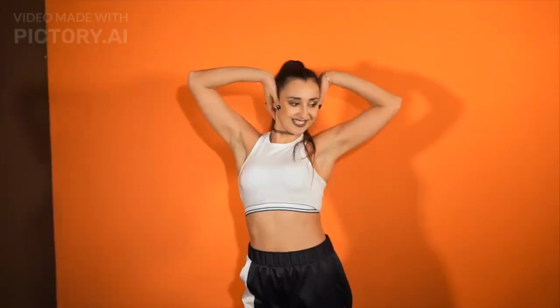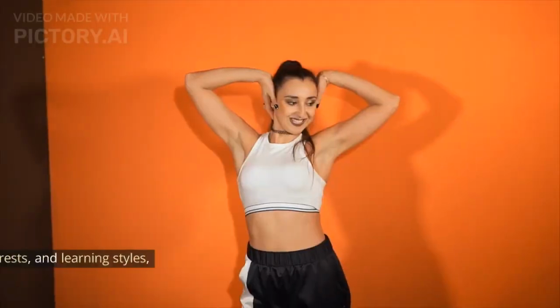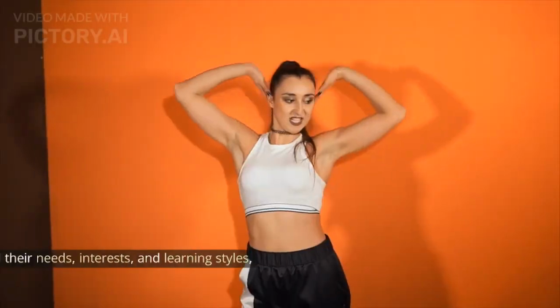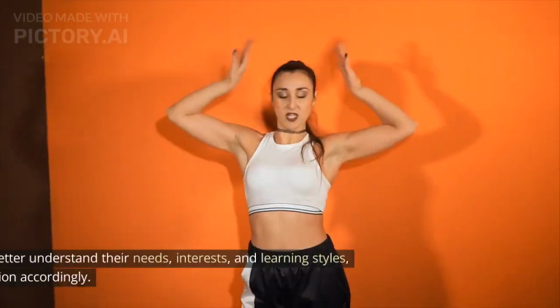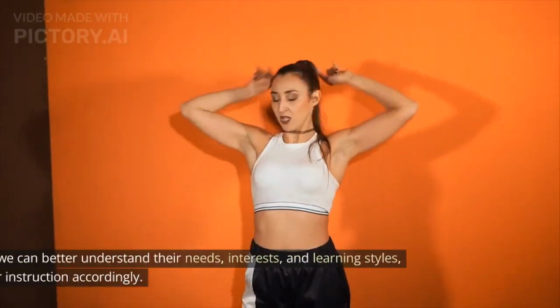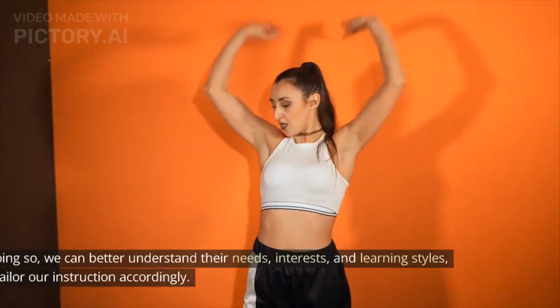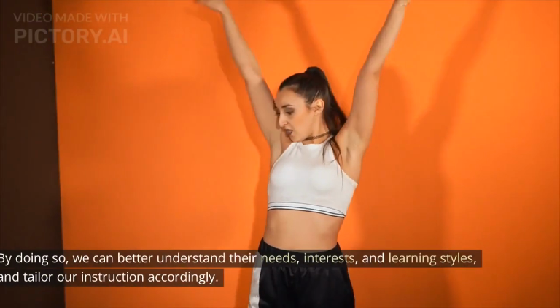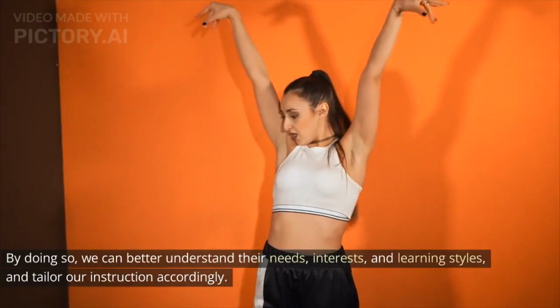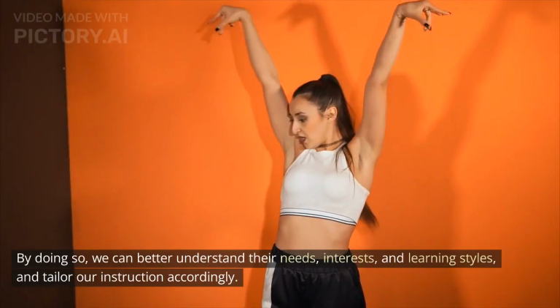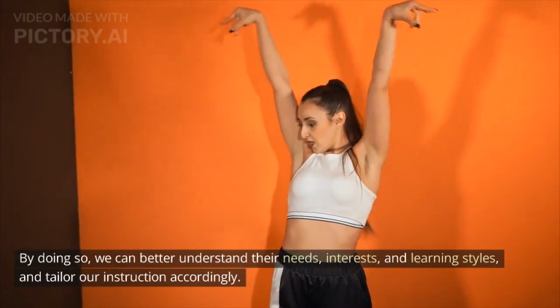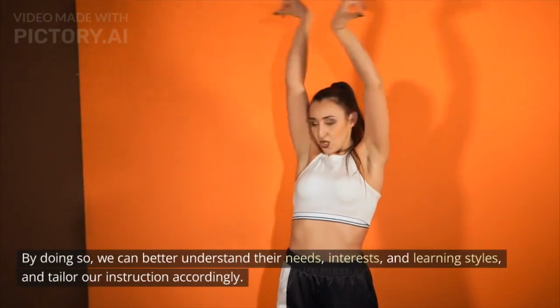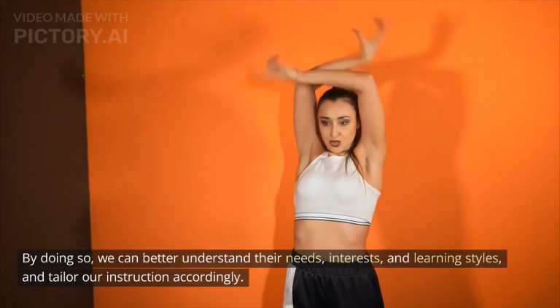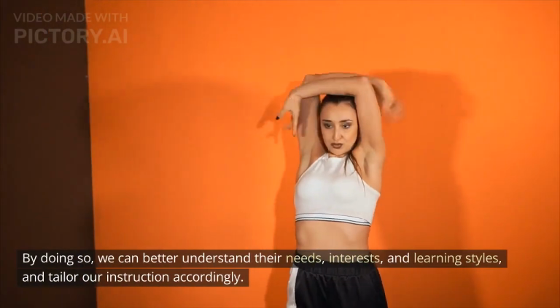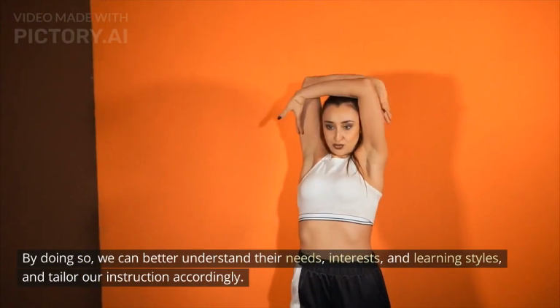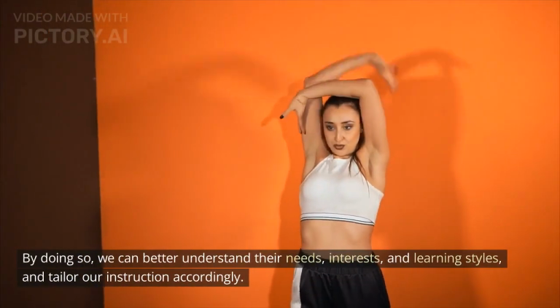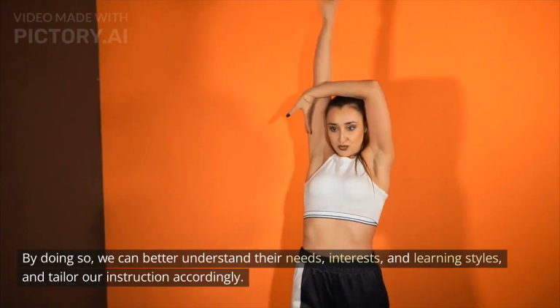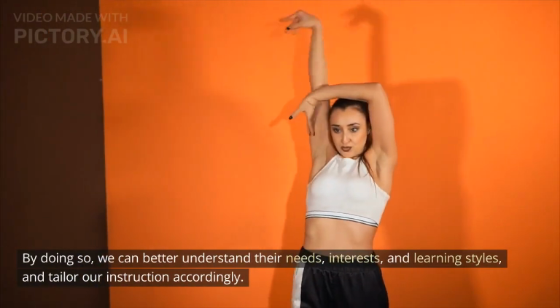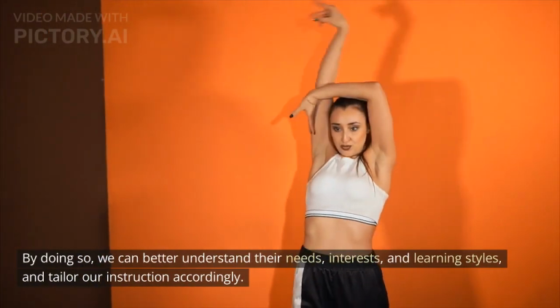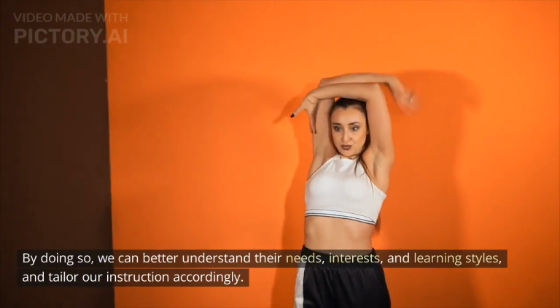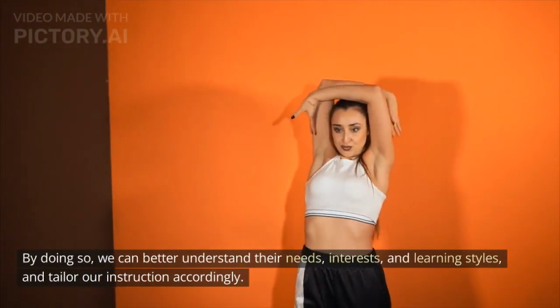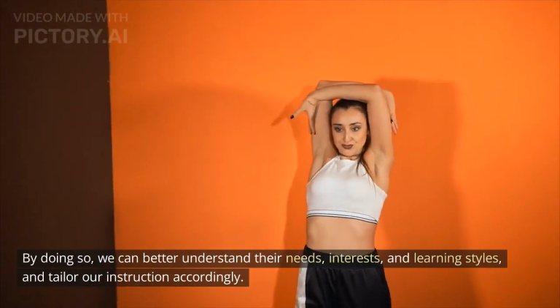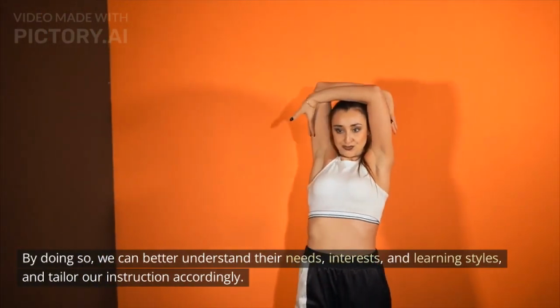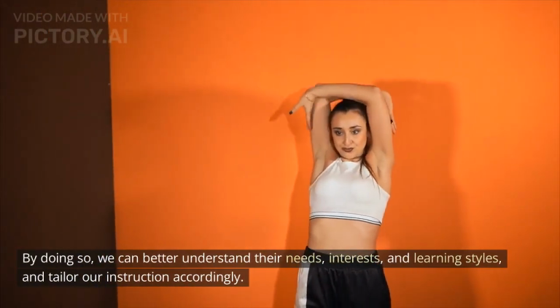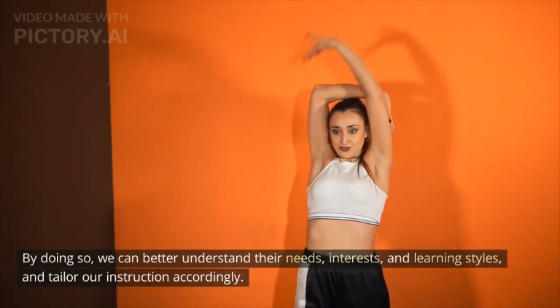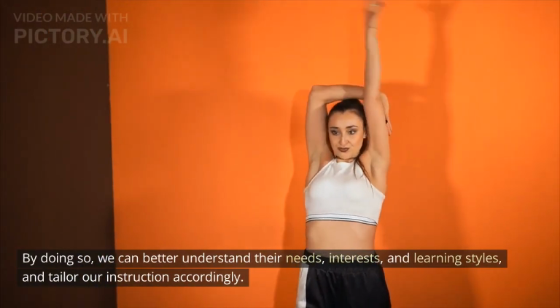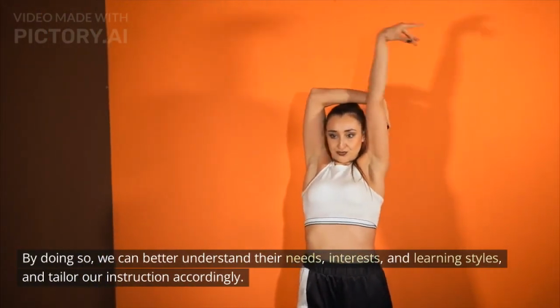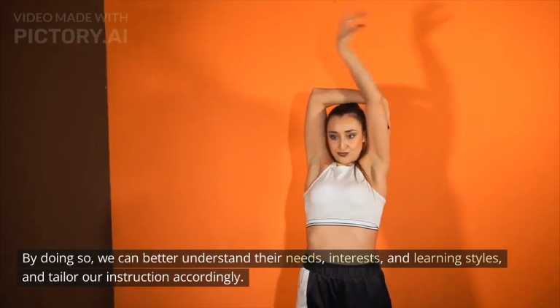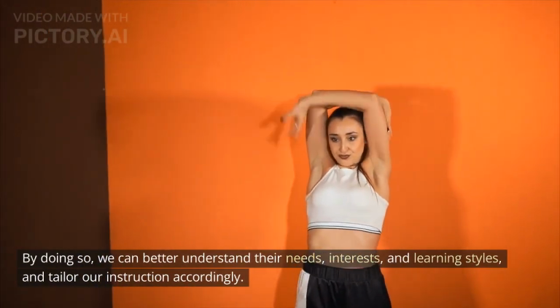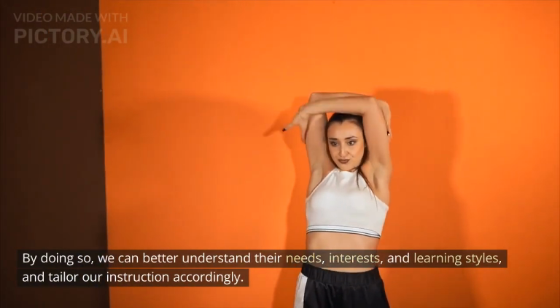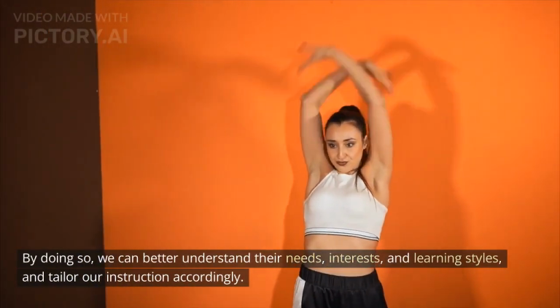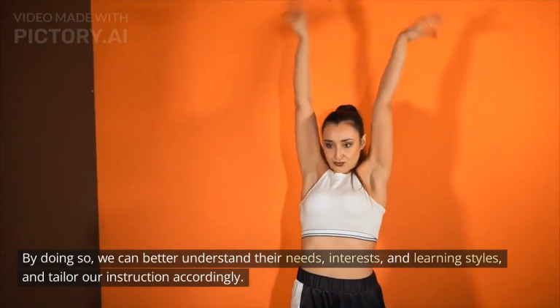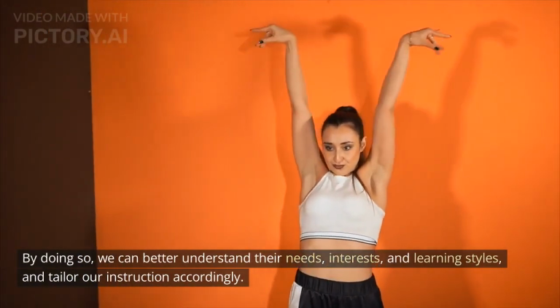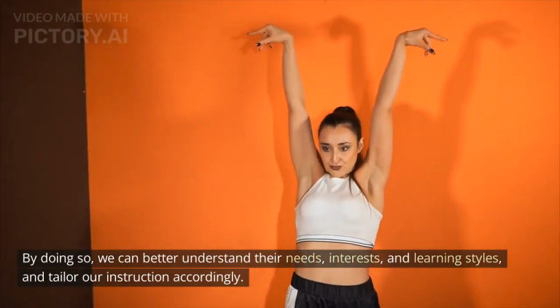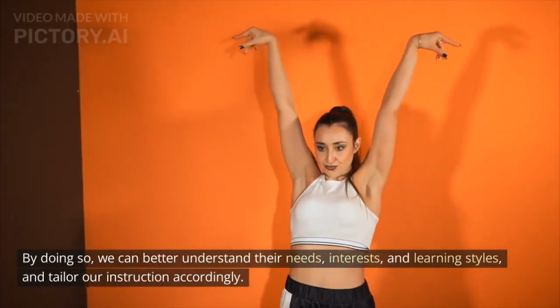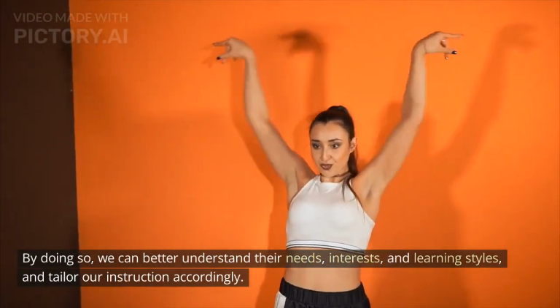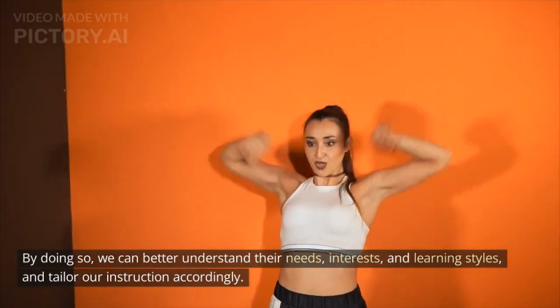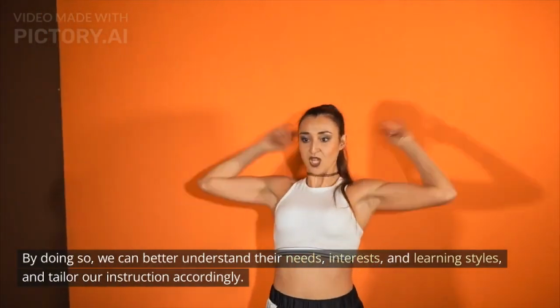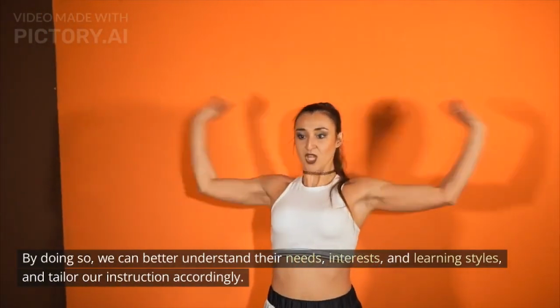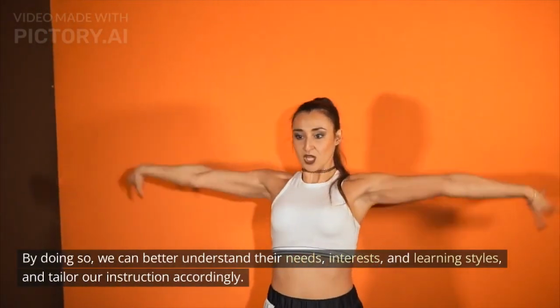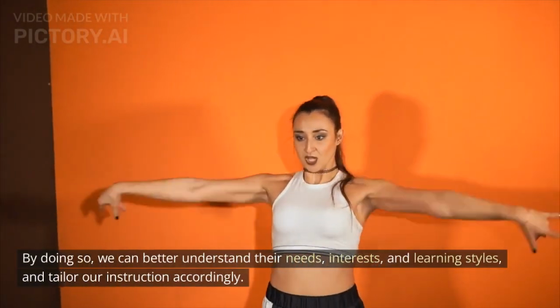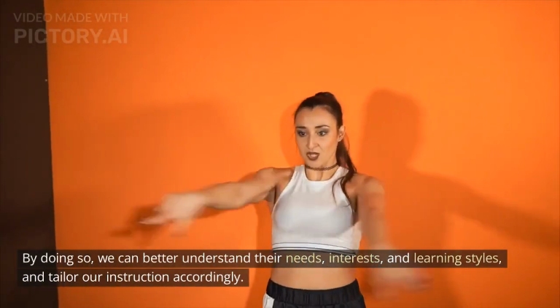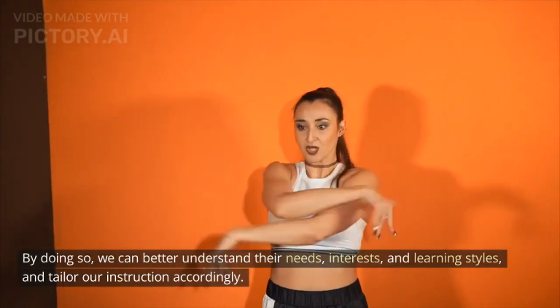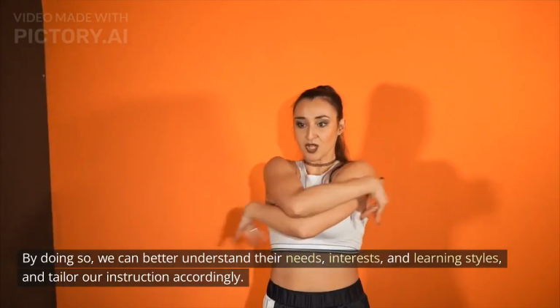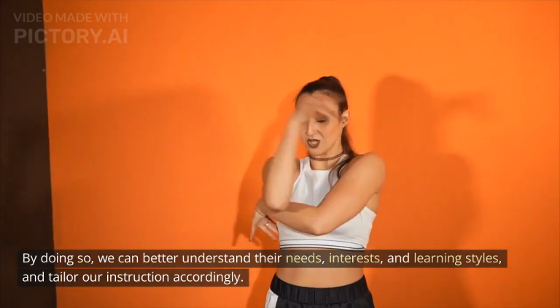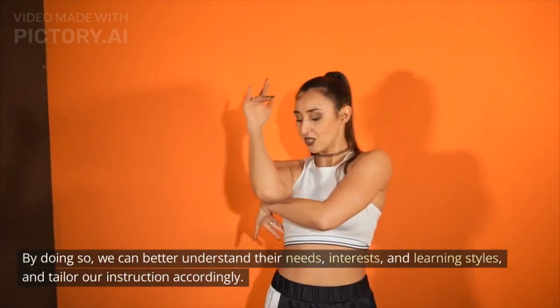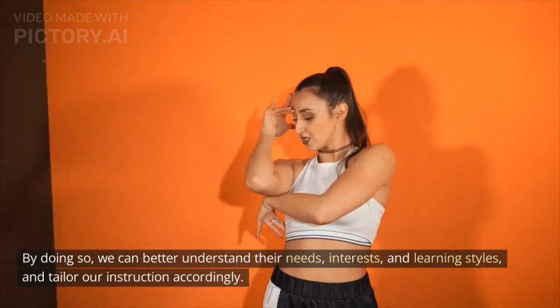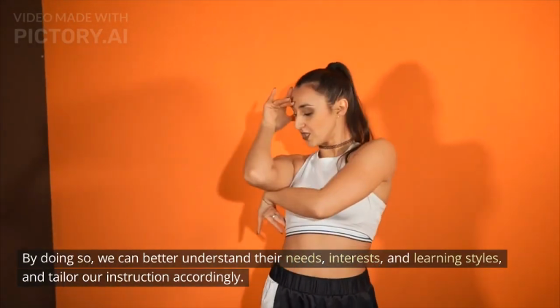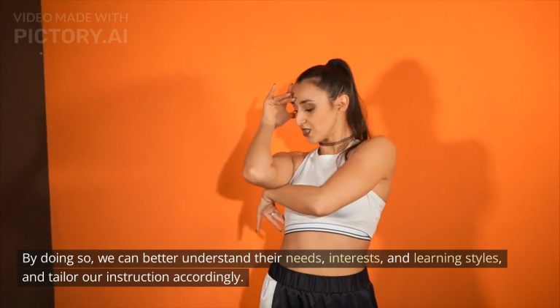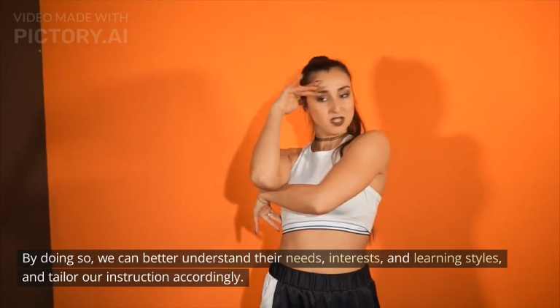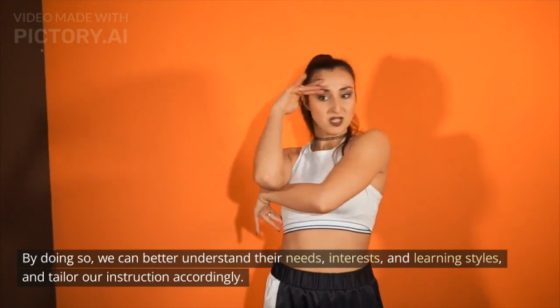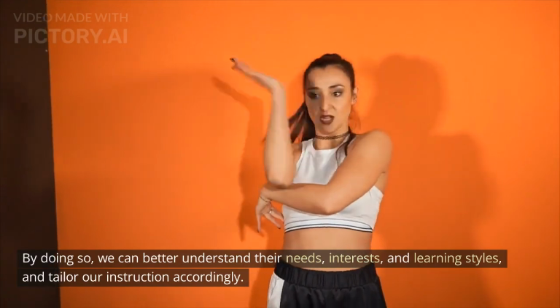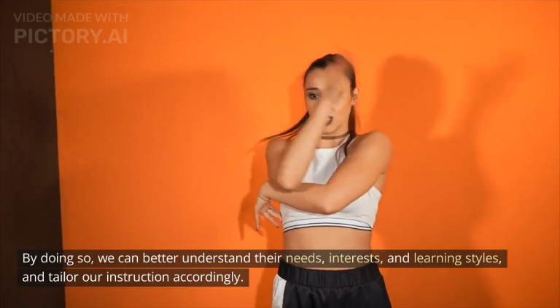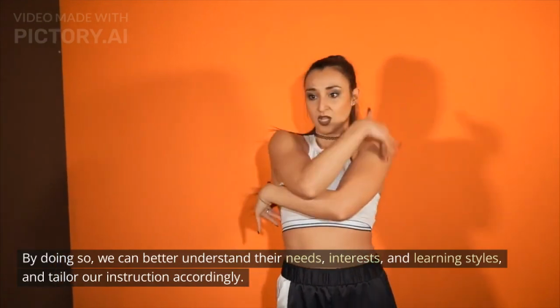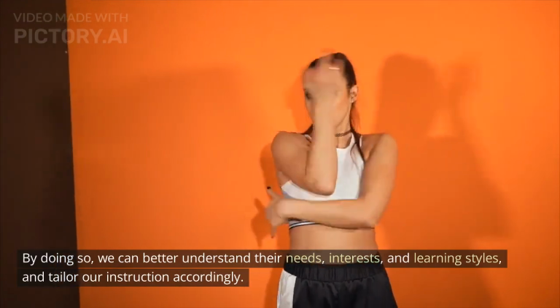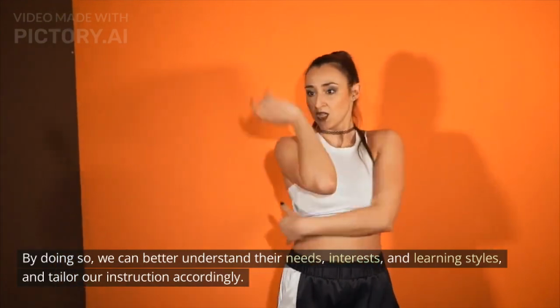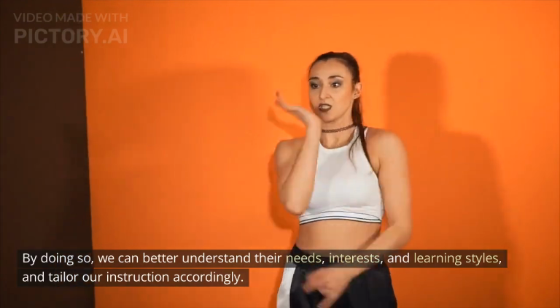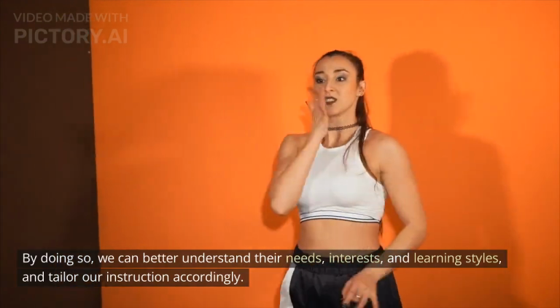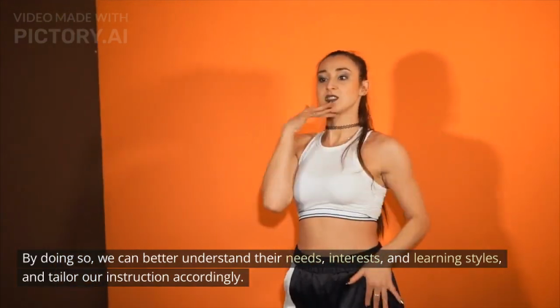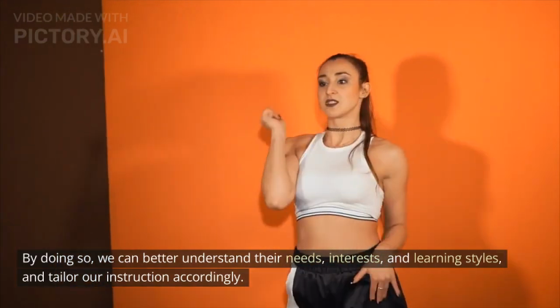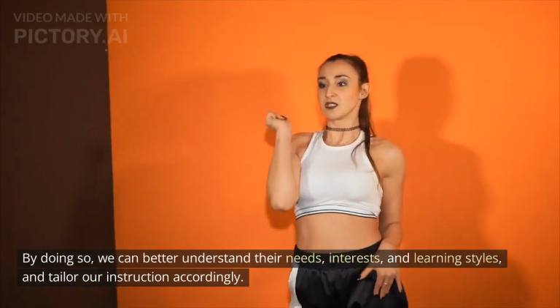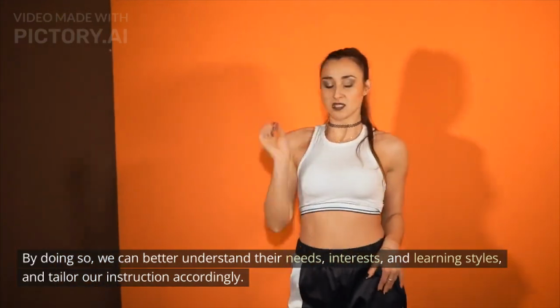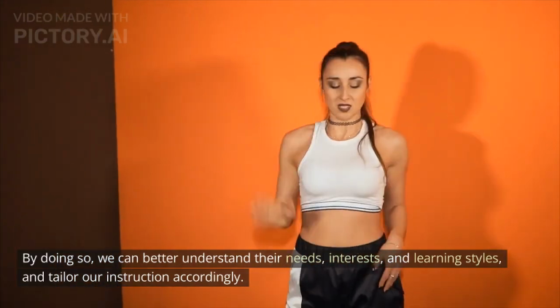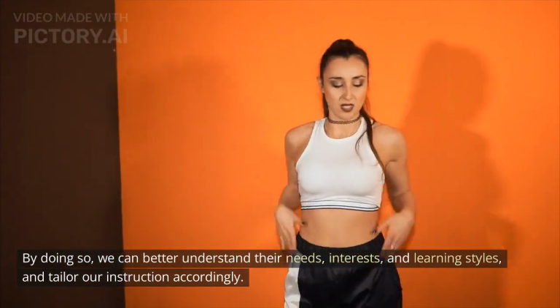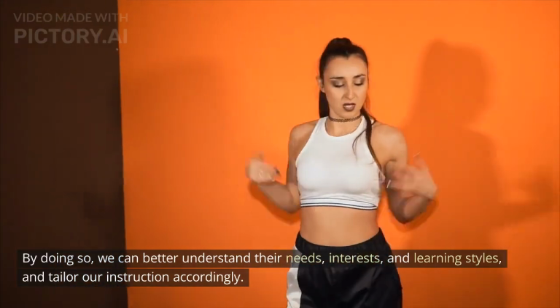By doing so, we can better understand their needs, interests, and learning styles, and tailor our instruction accordingly.